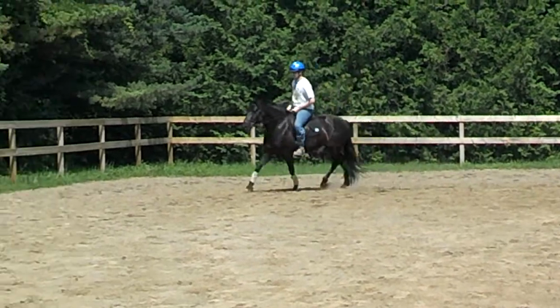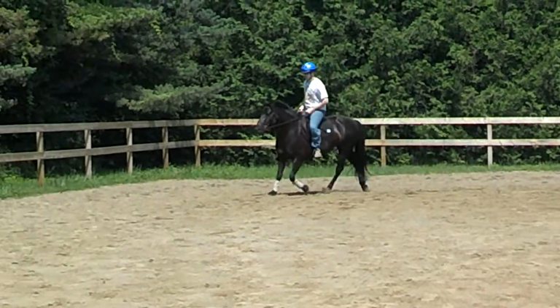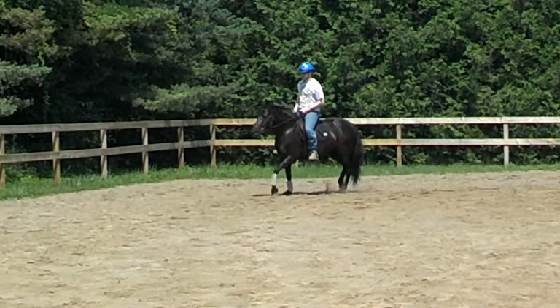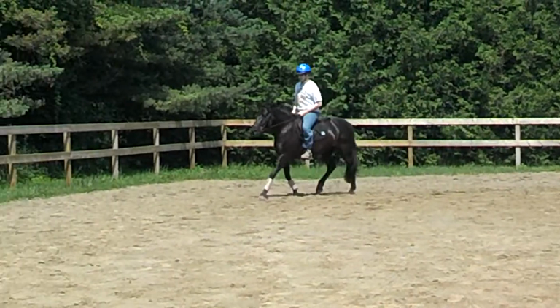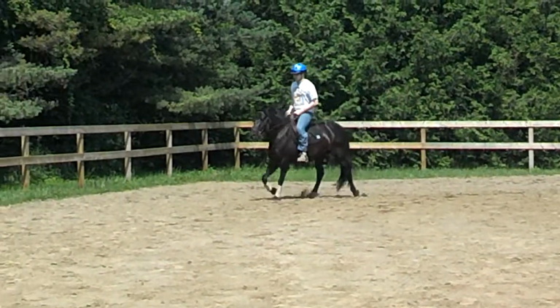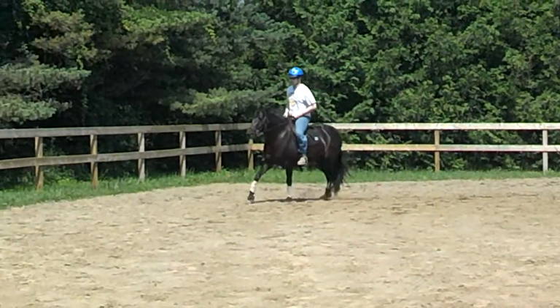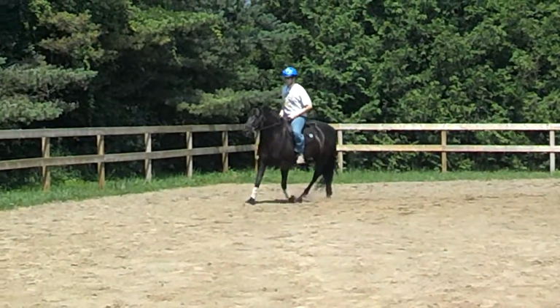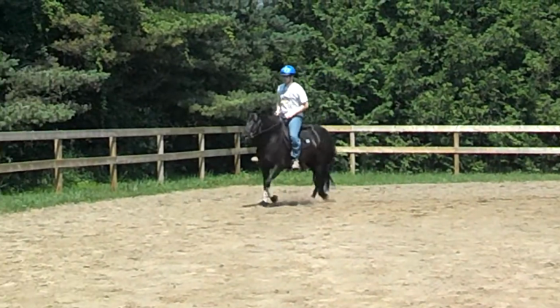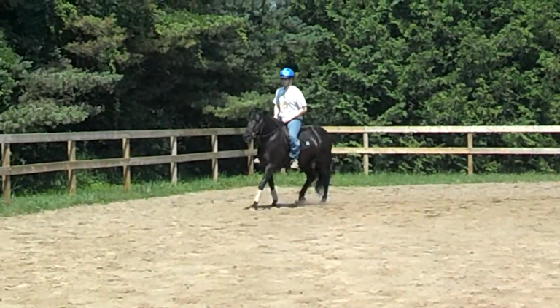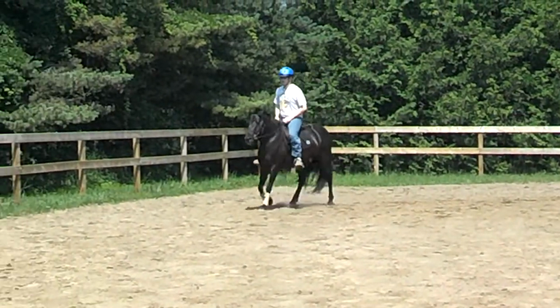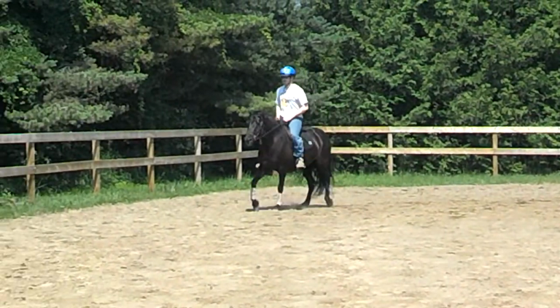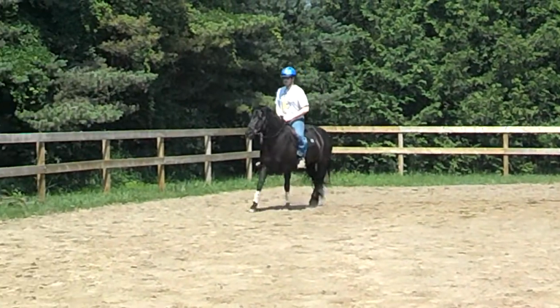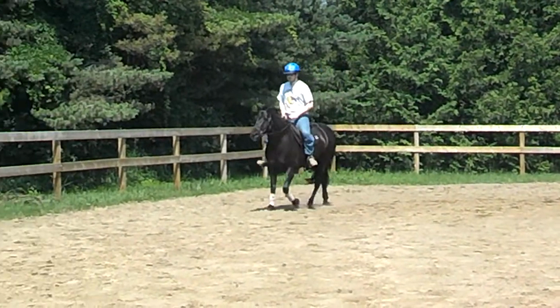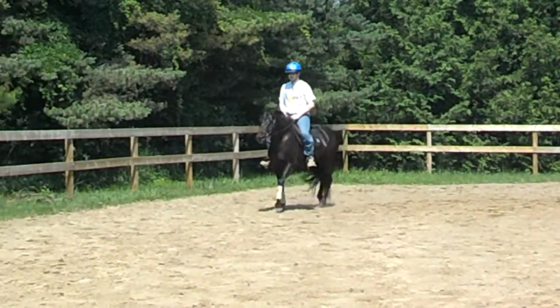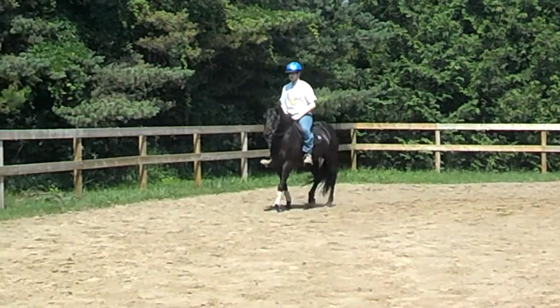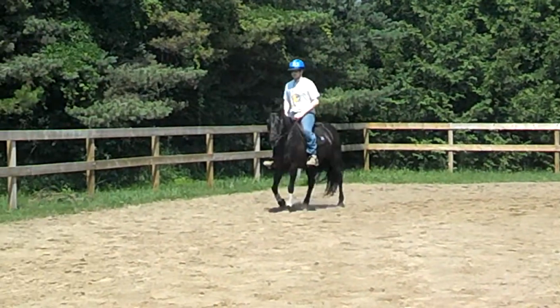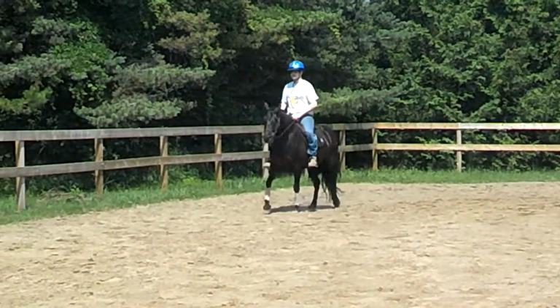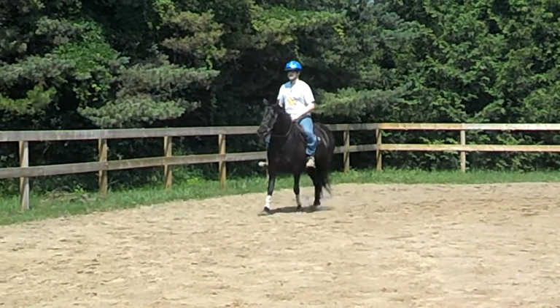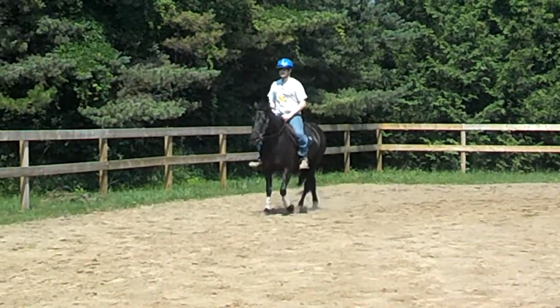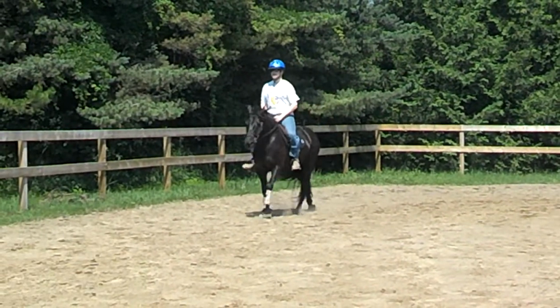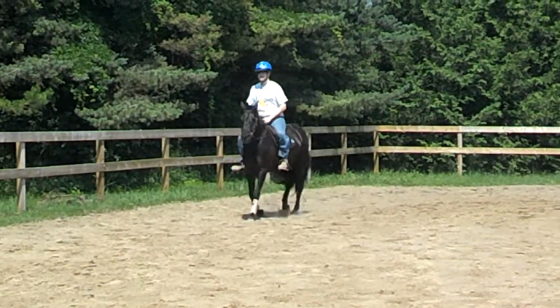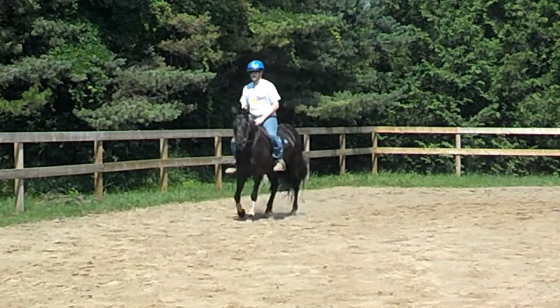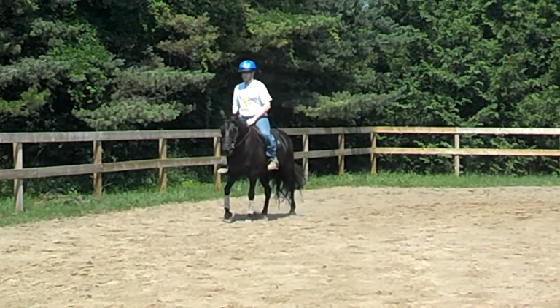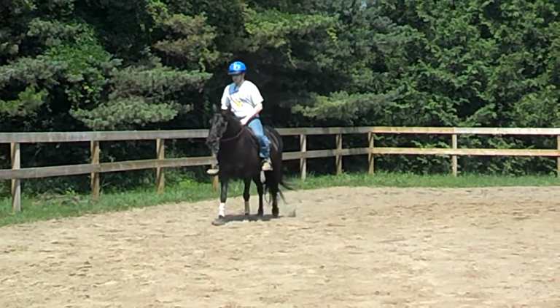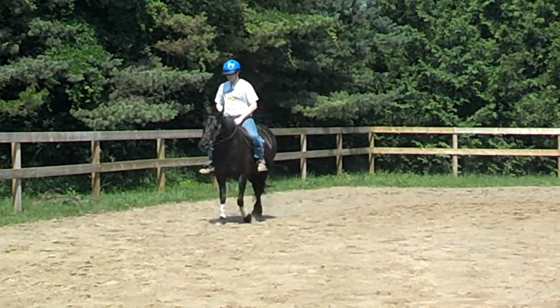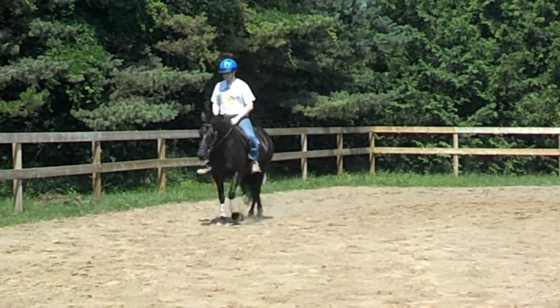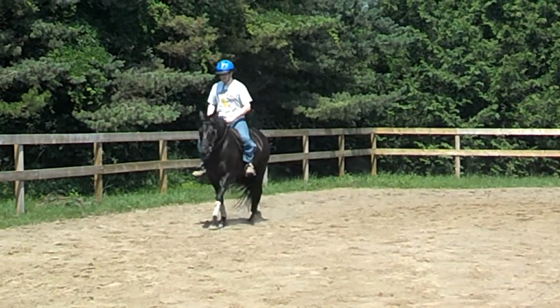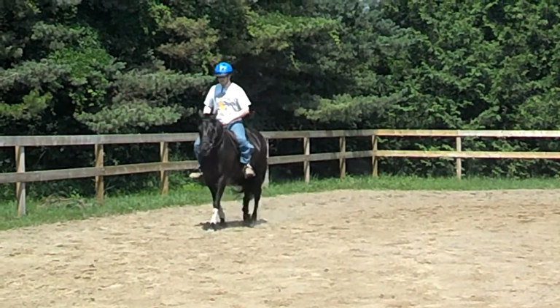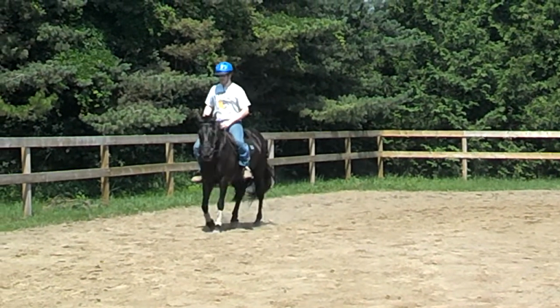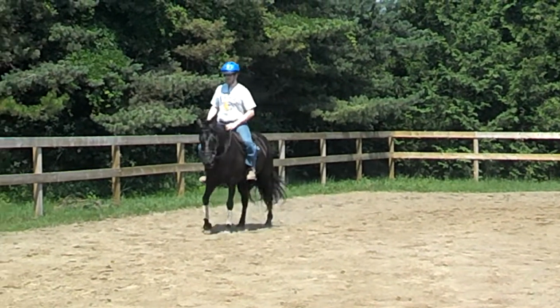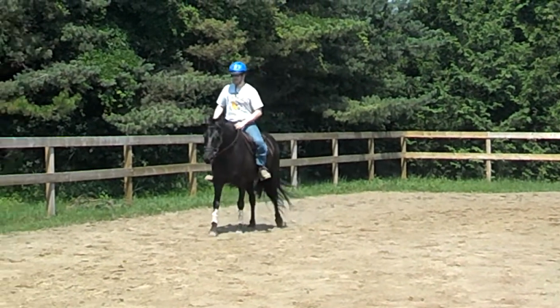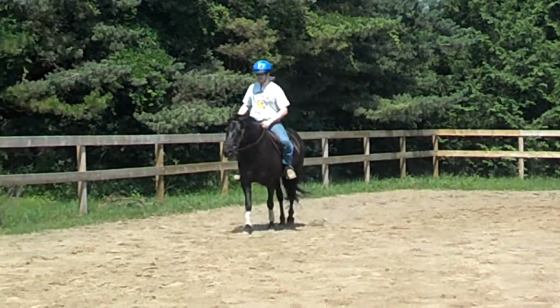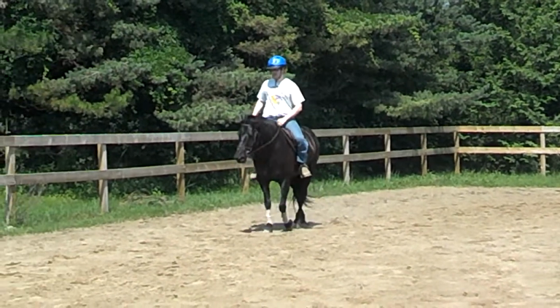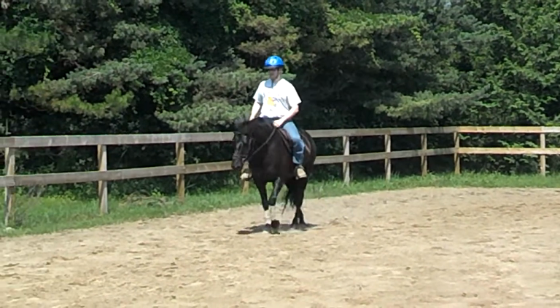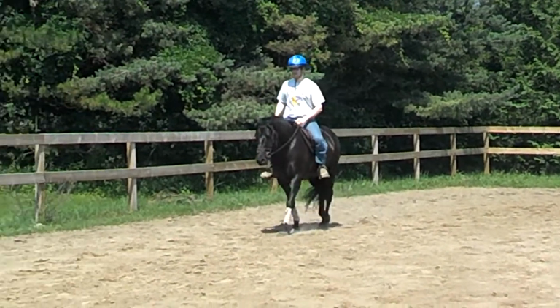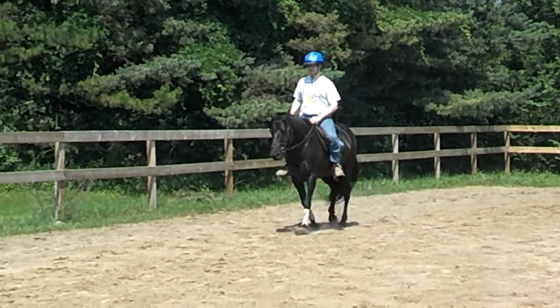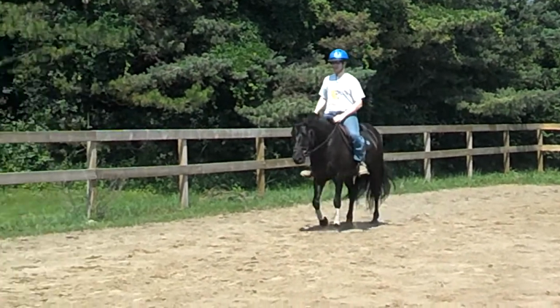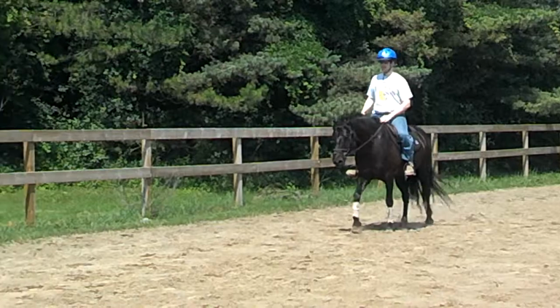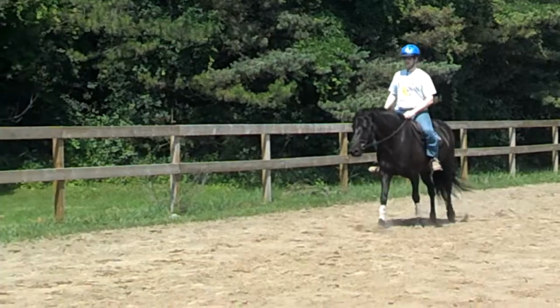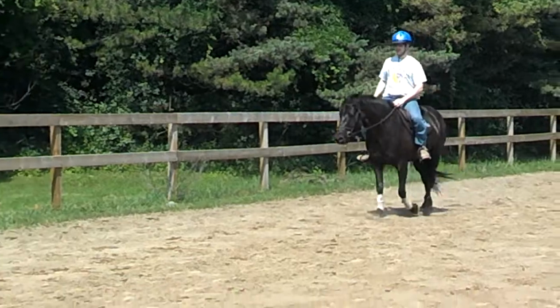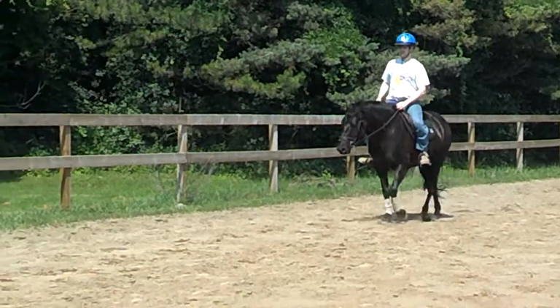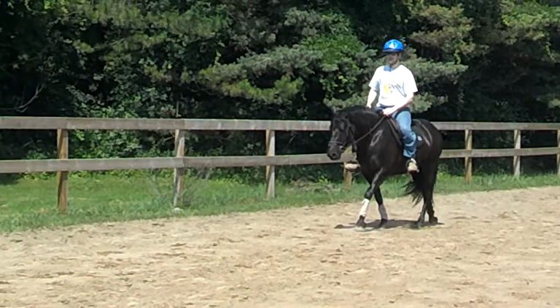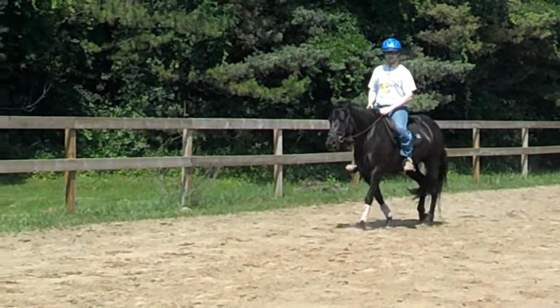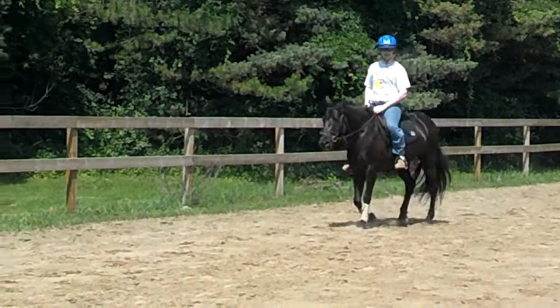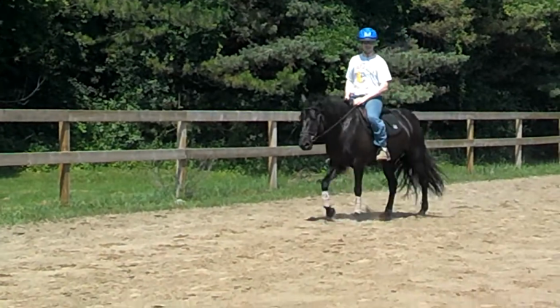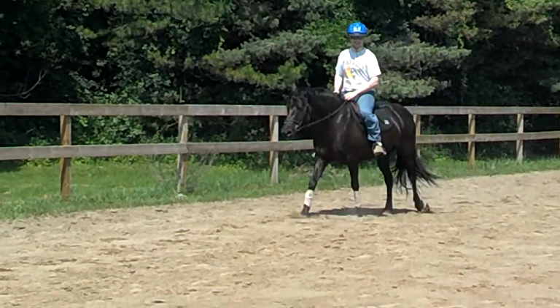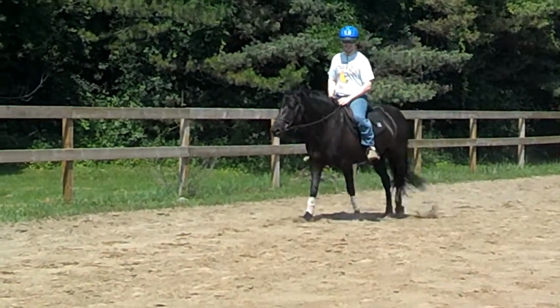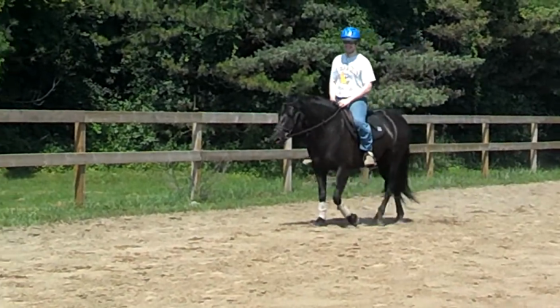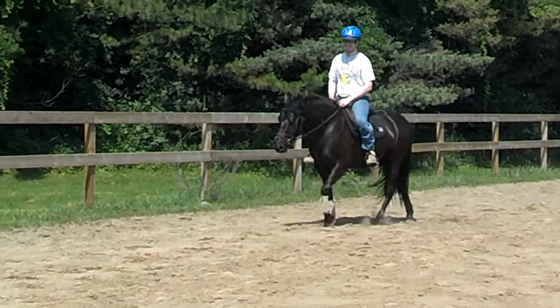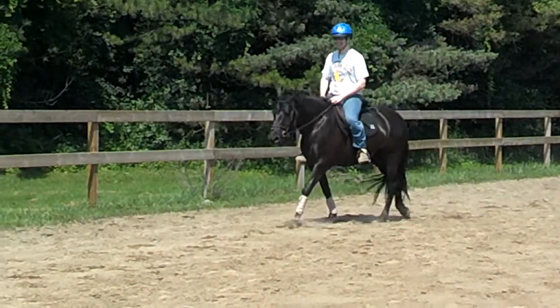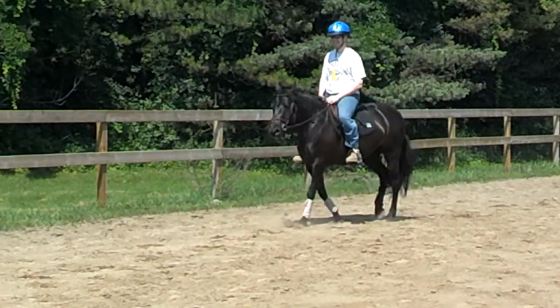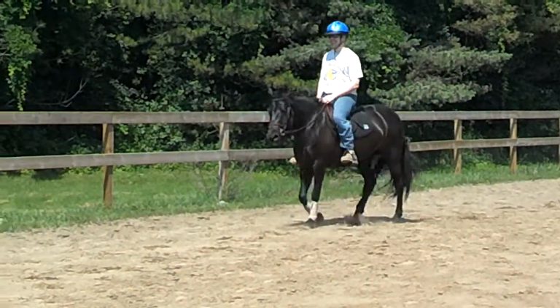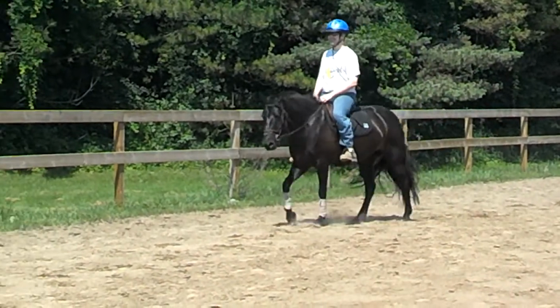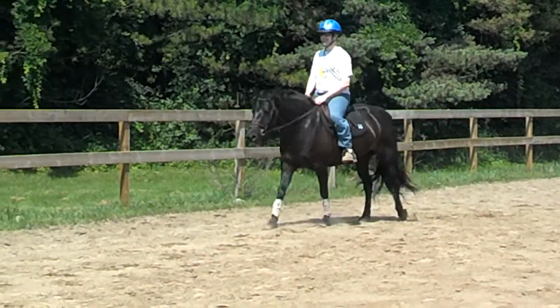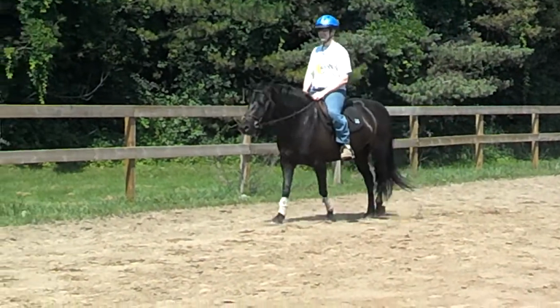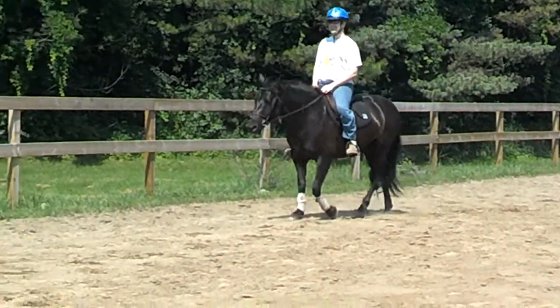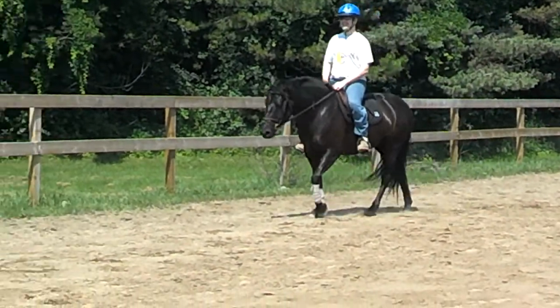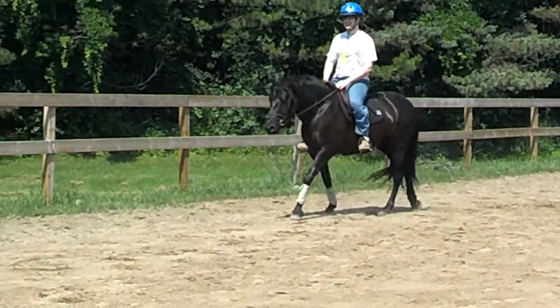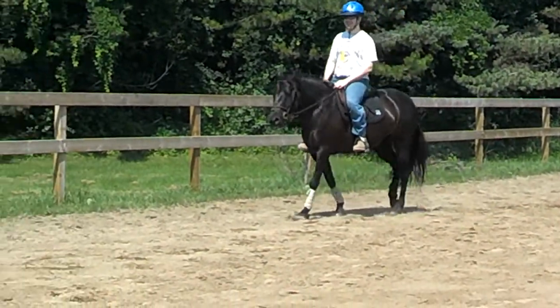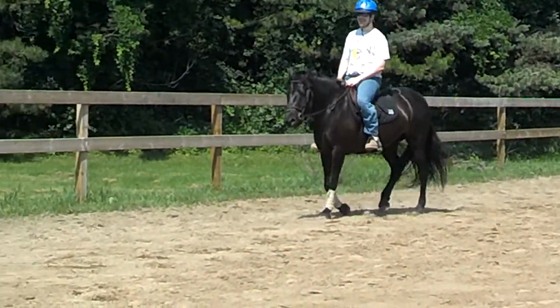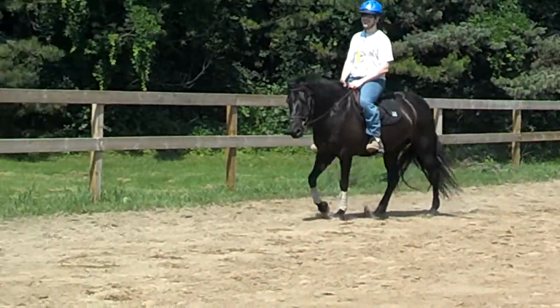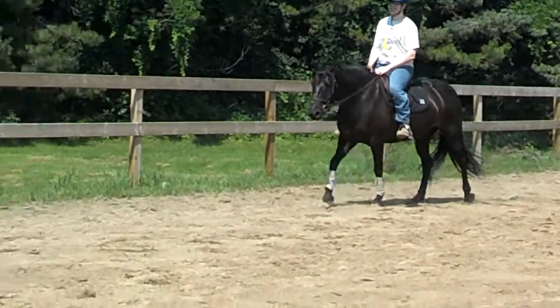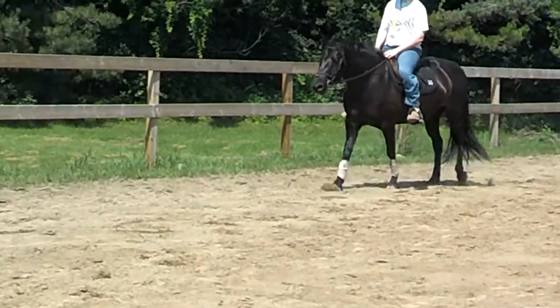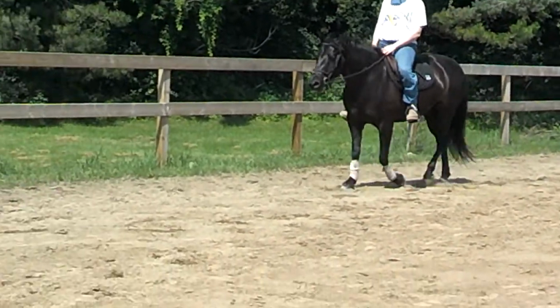Nice wide hand. How do you like her? I don't know.